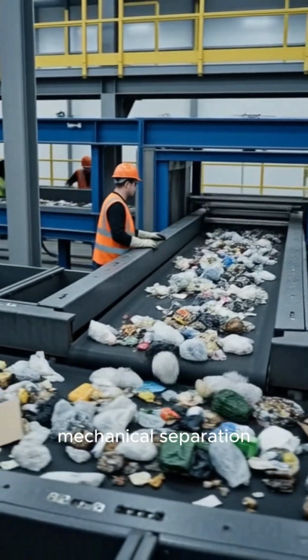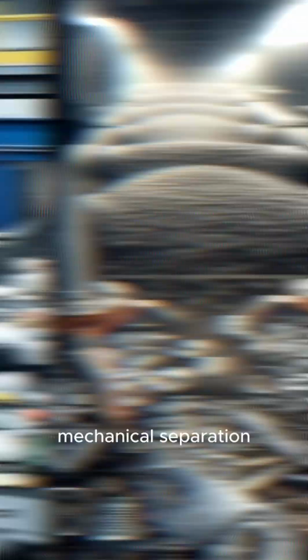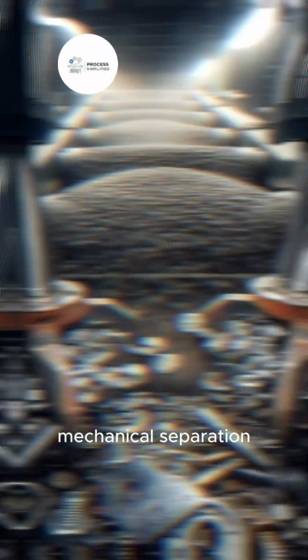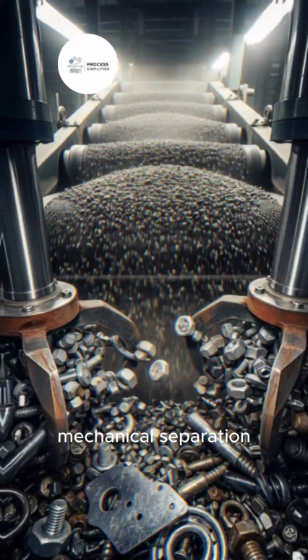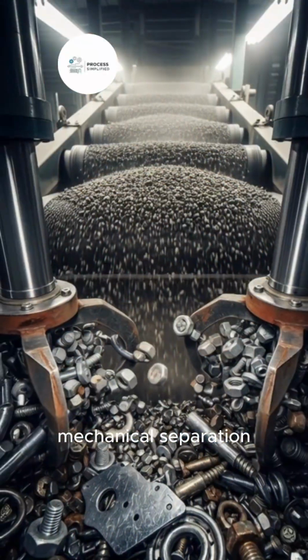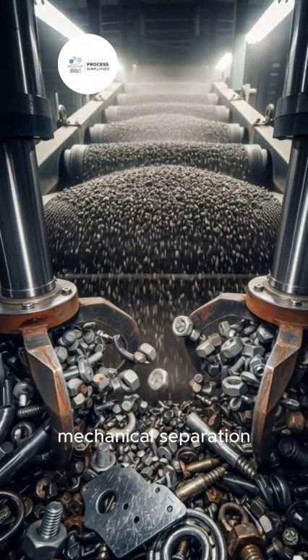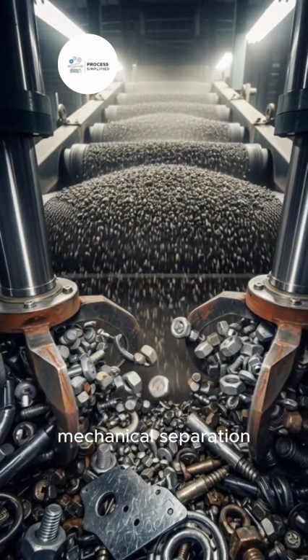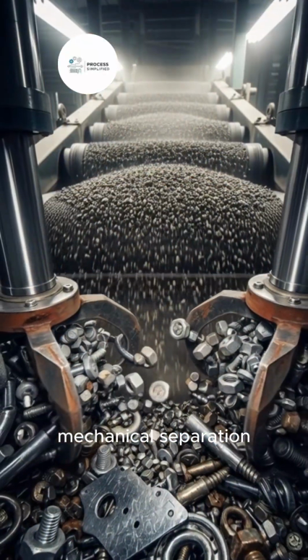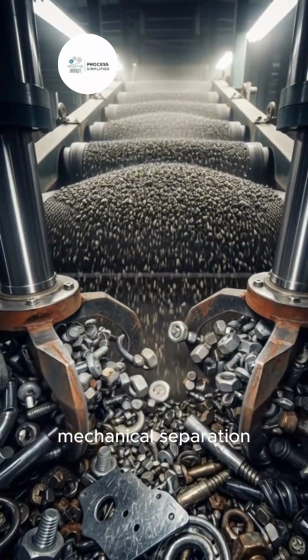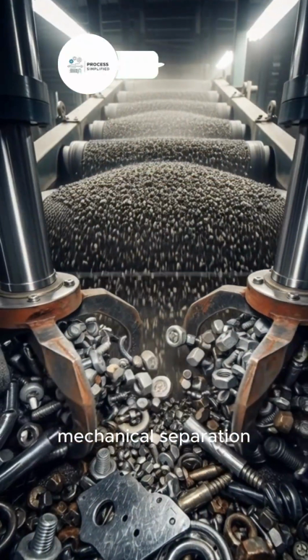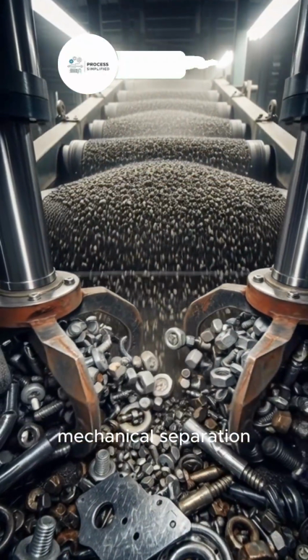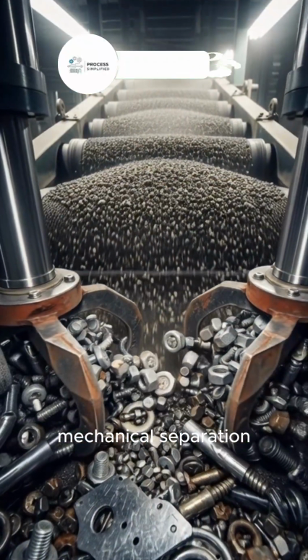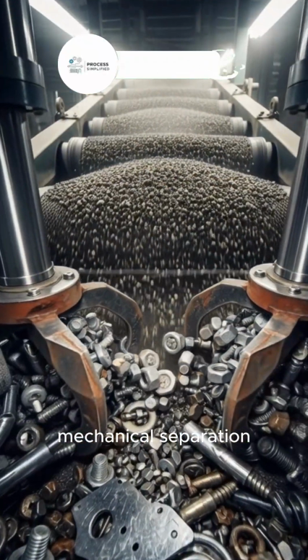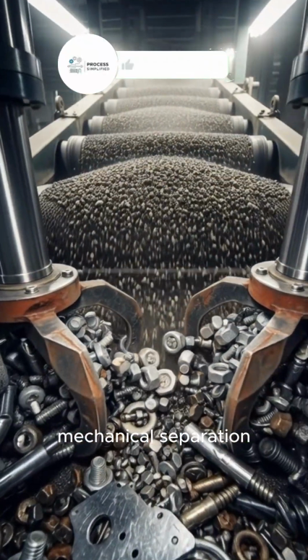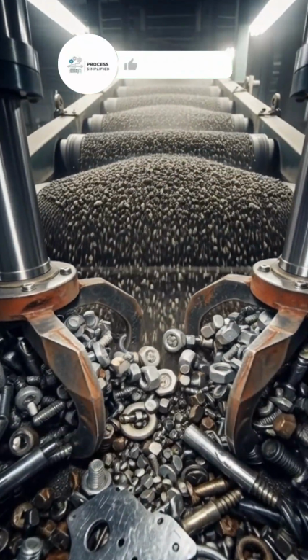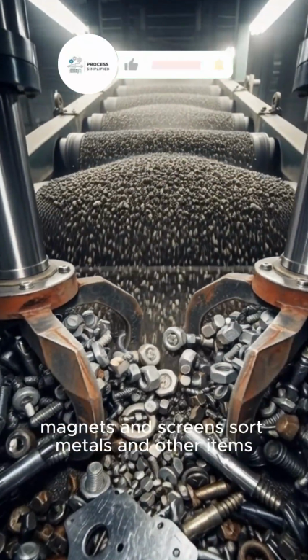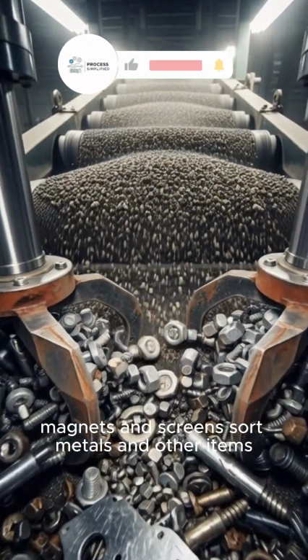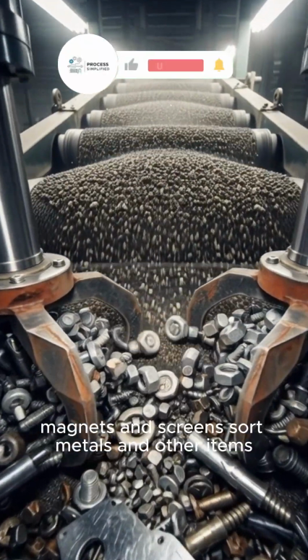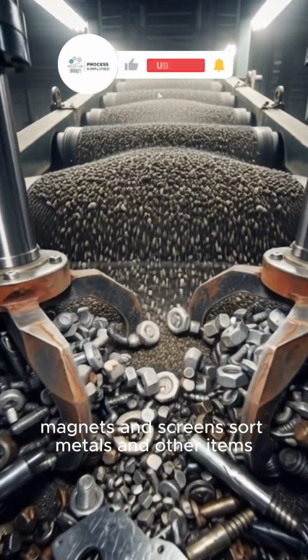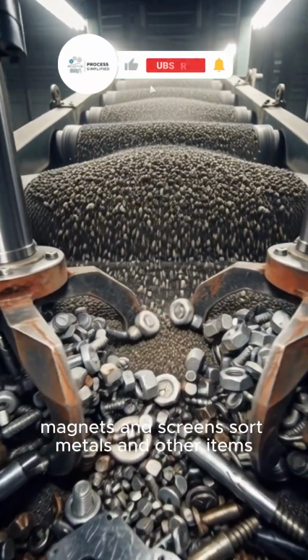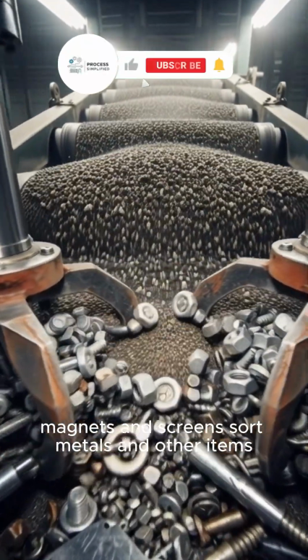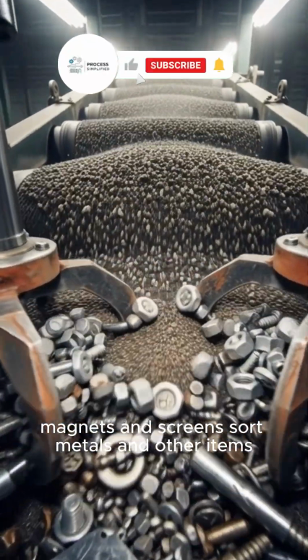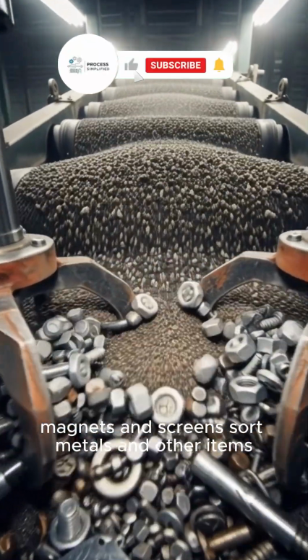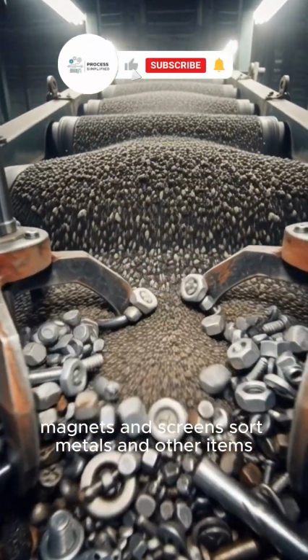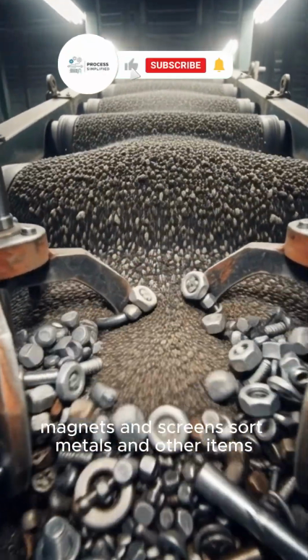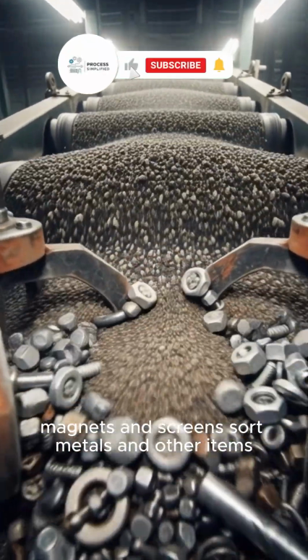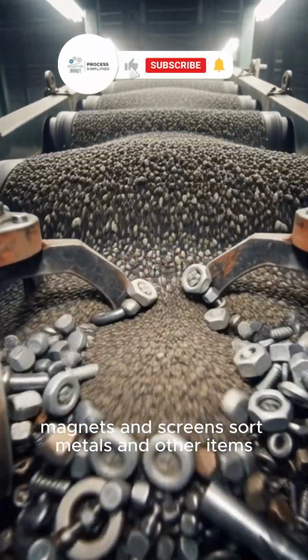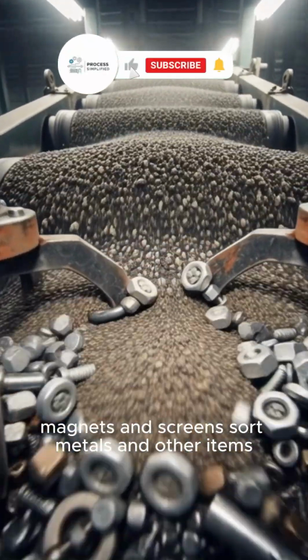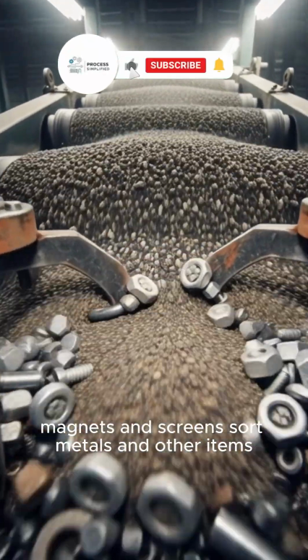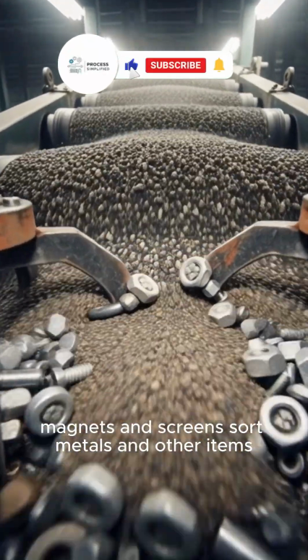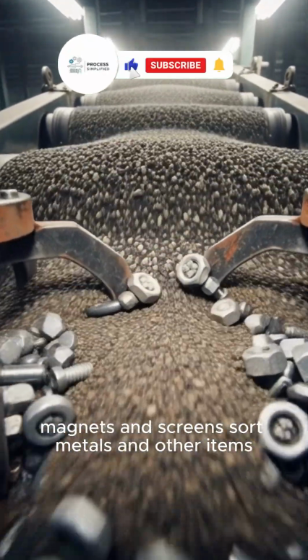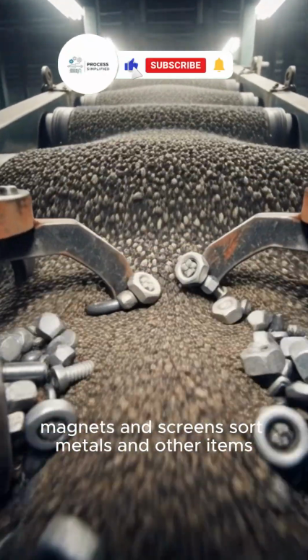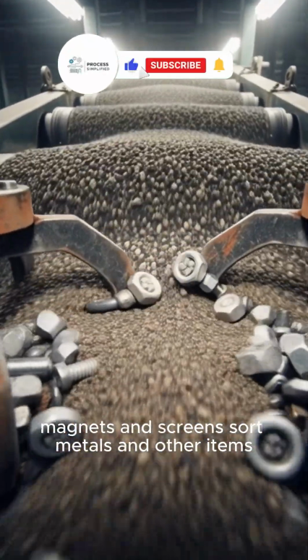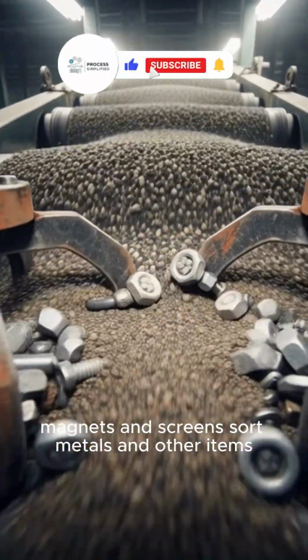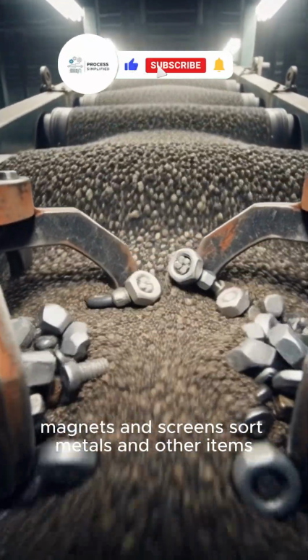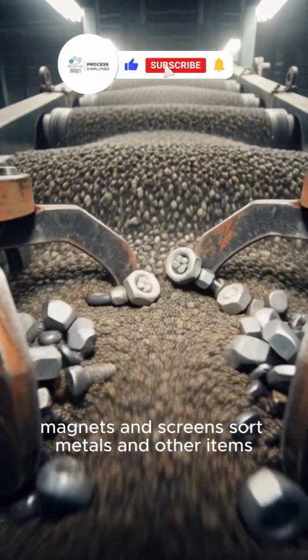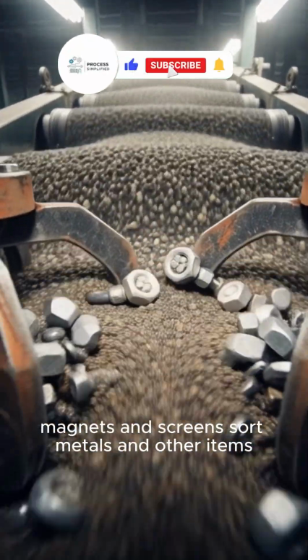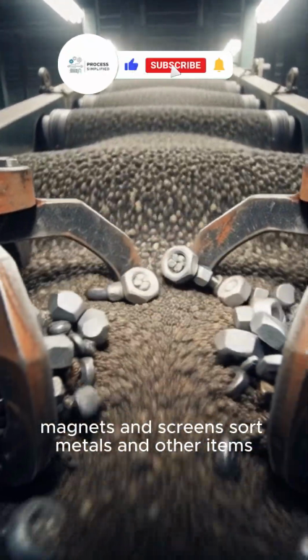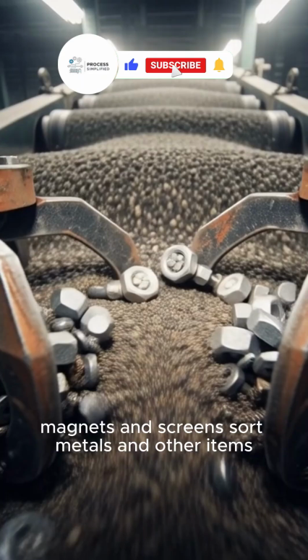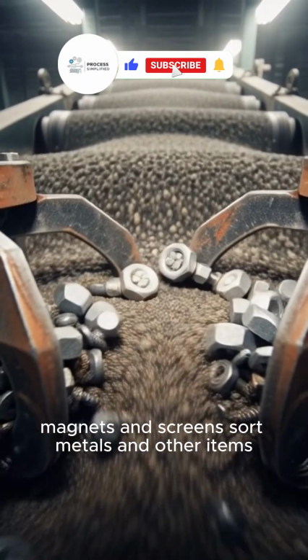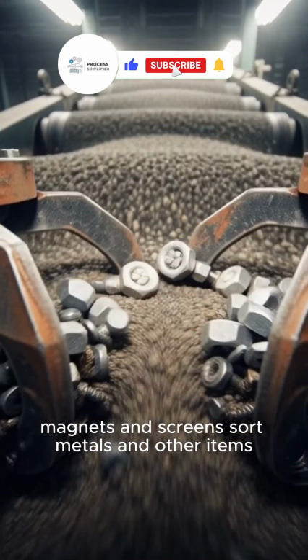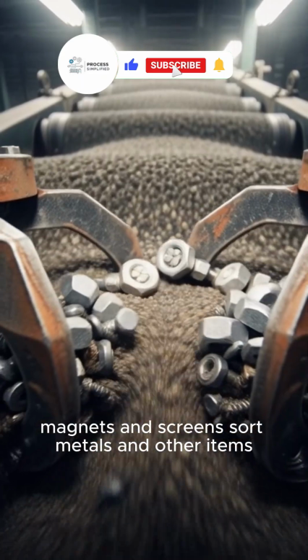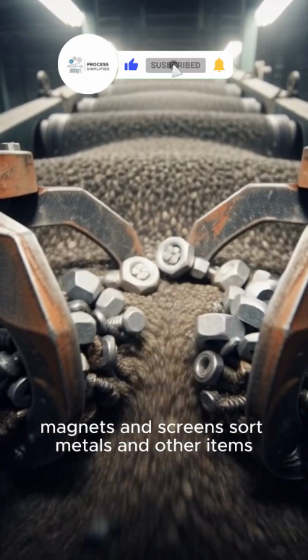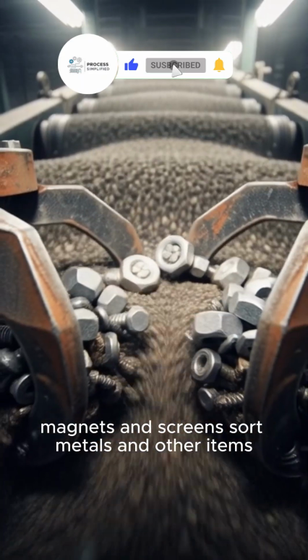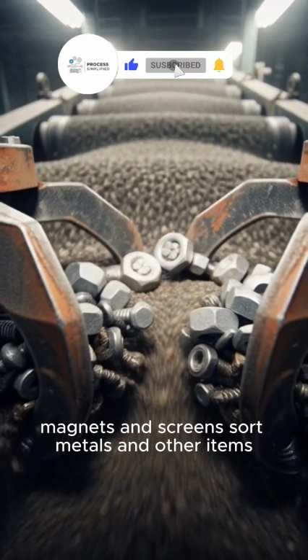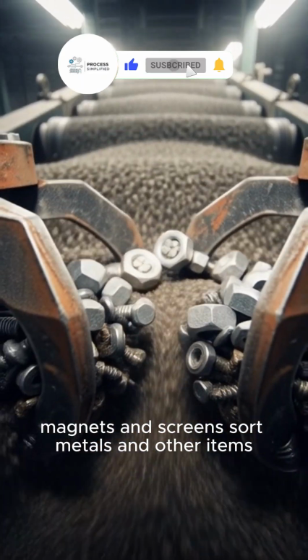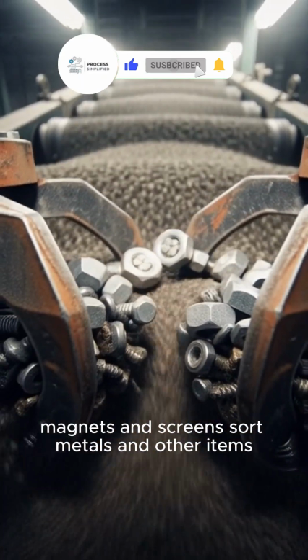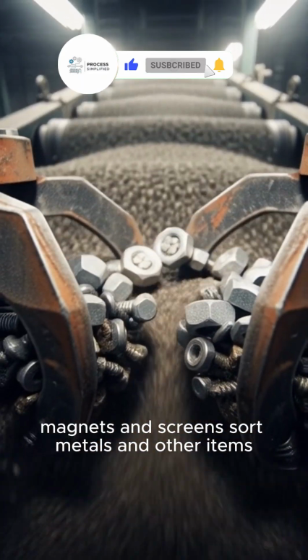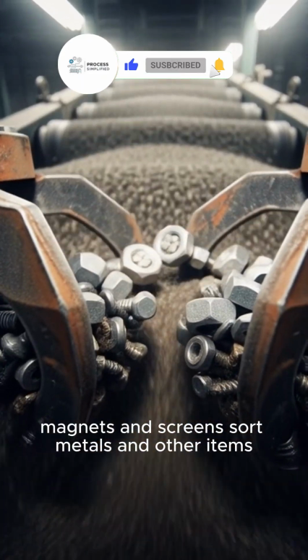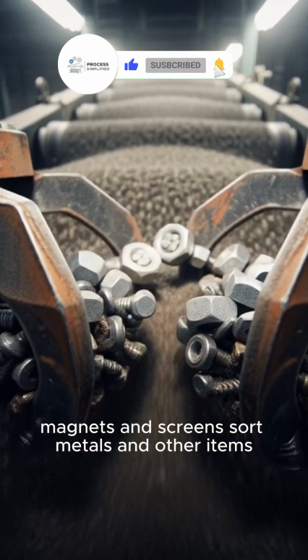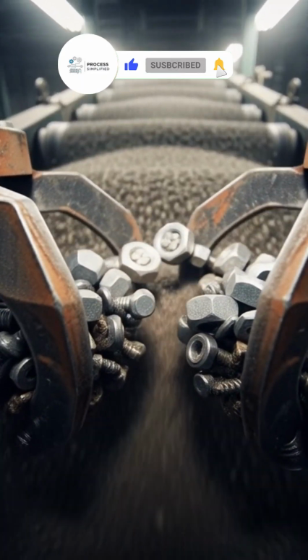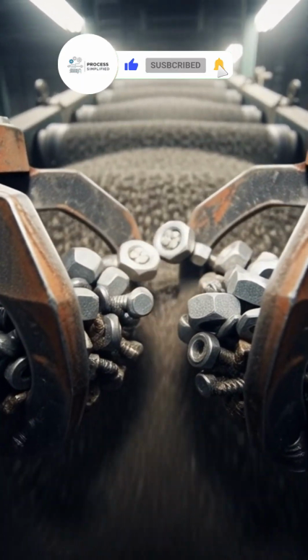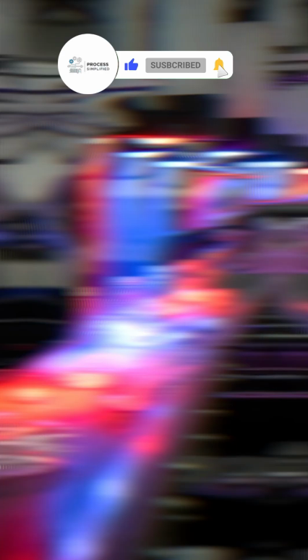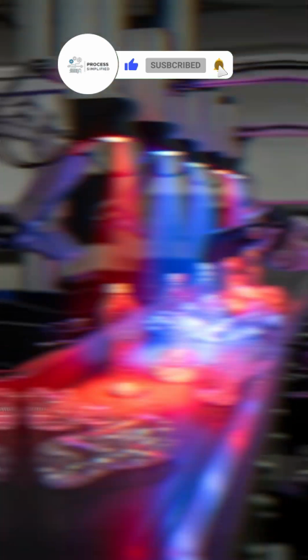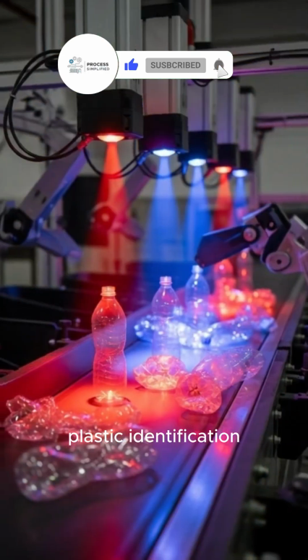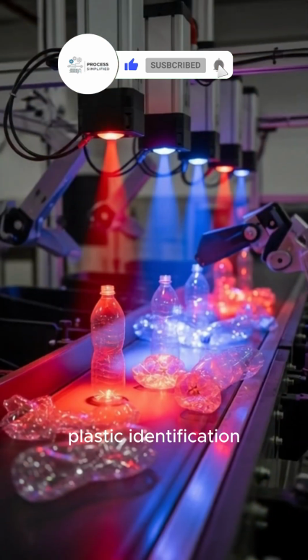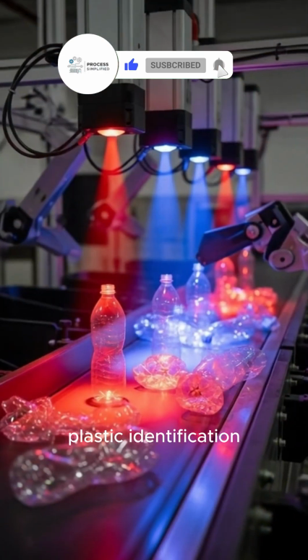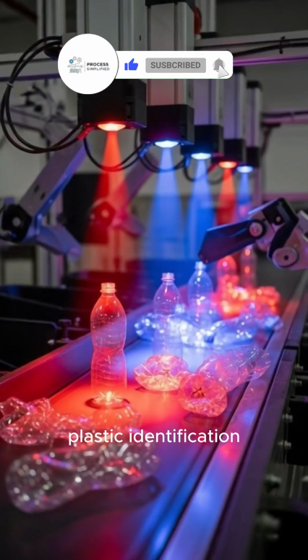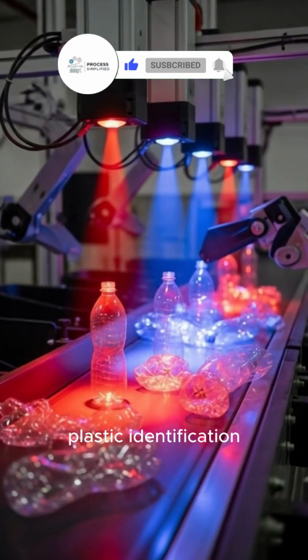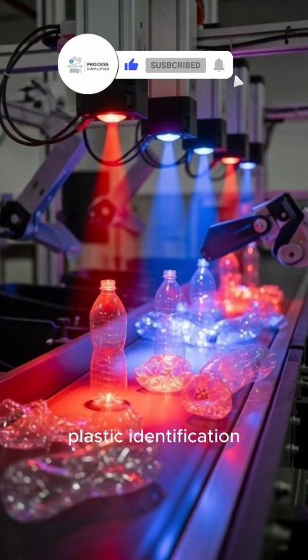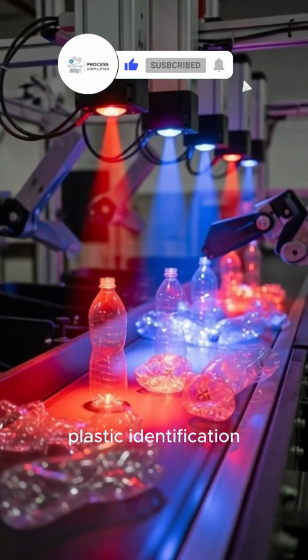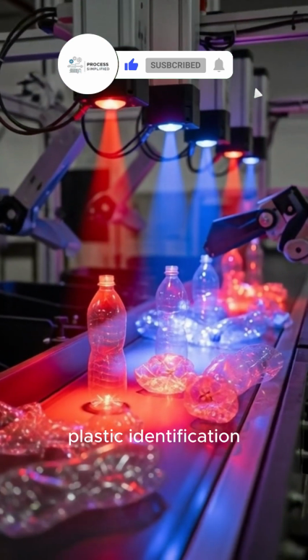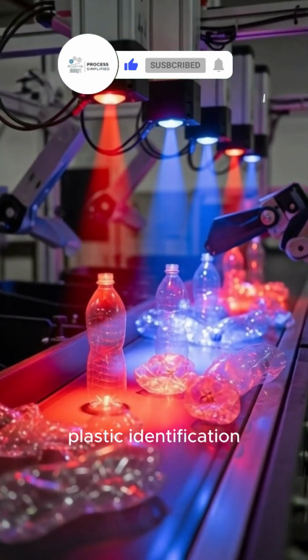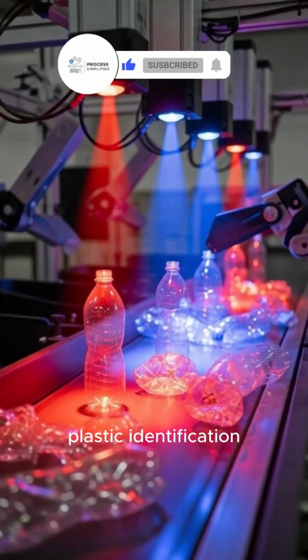Mechanical separation: magnets and screens sort metals and other items.